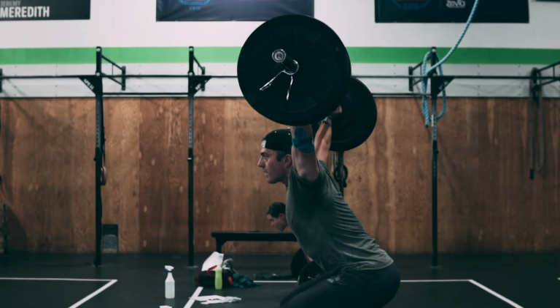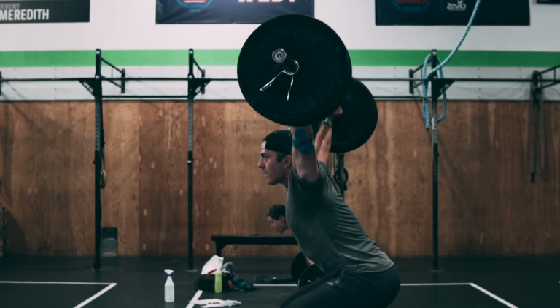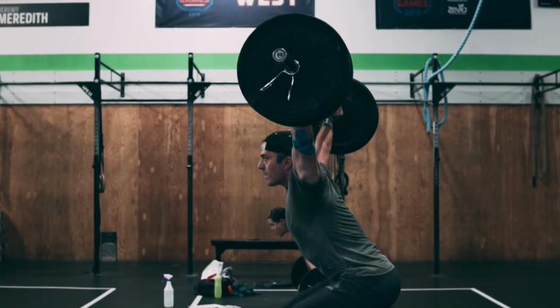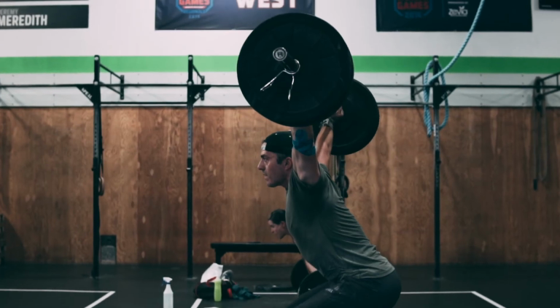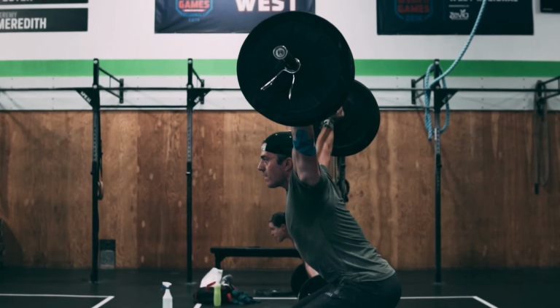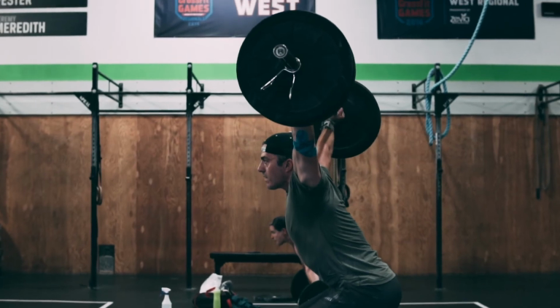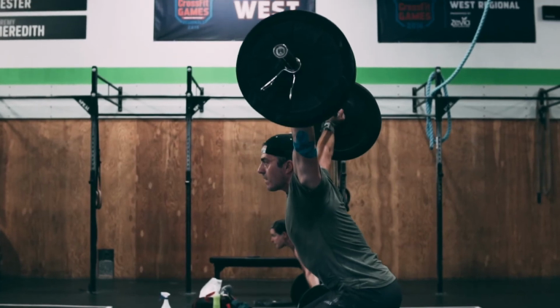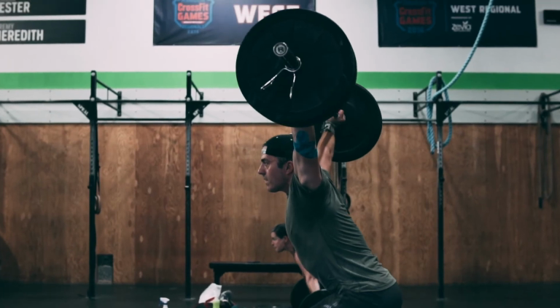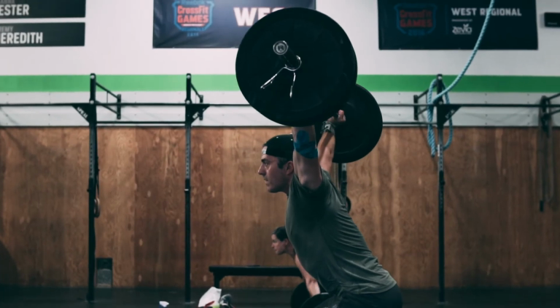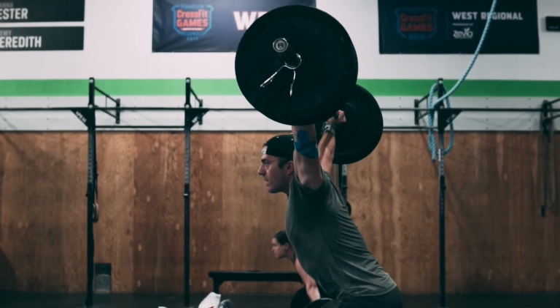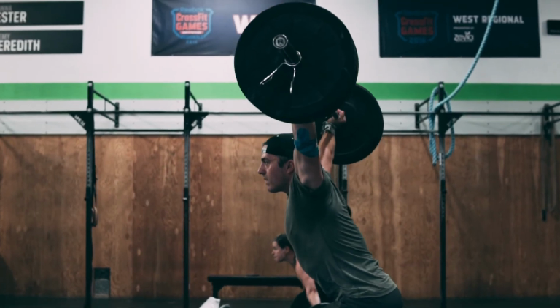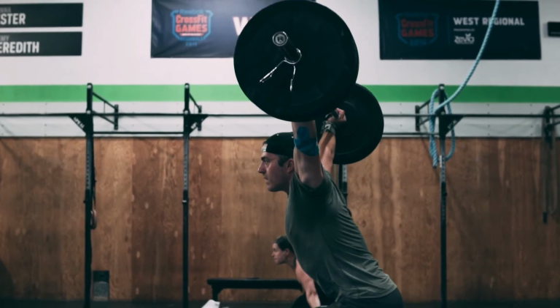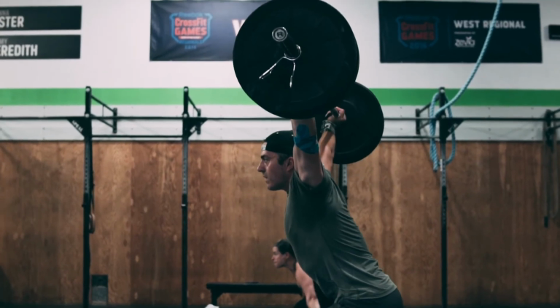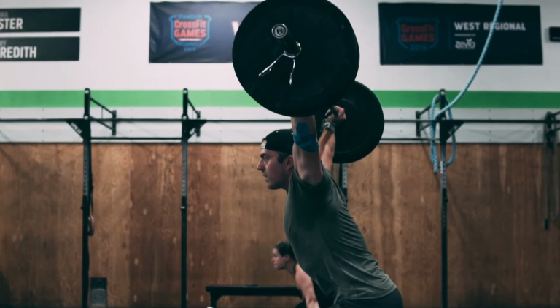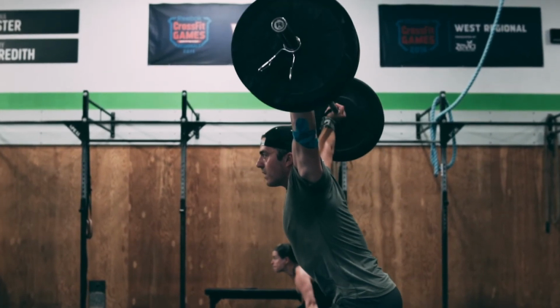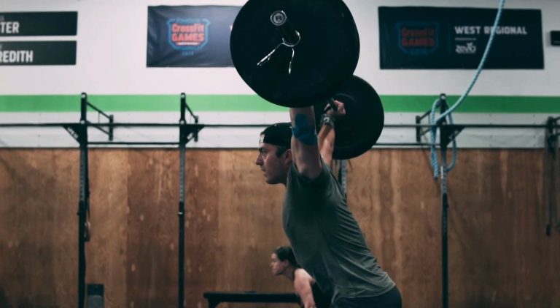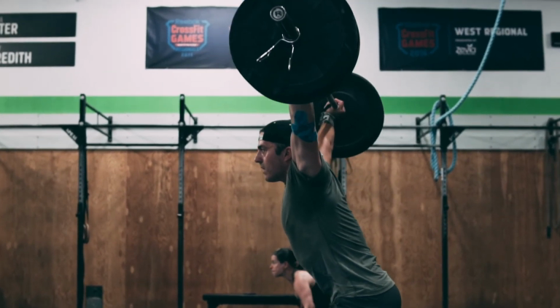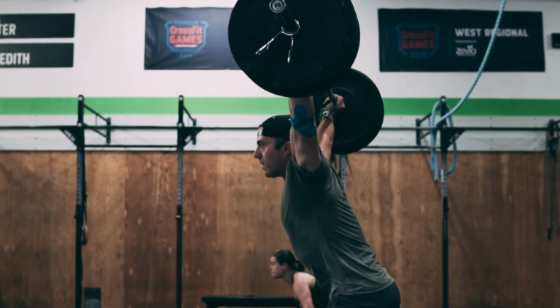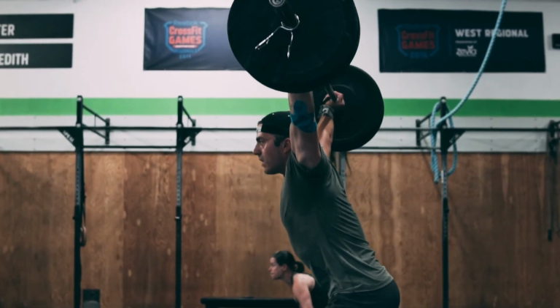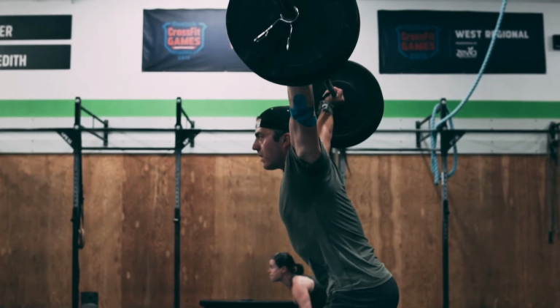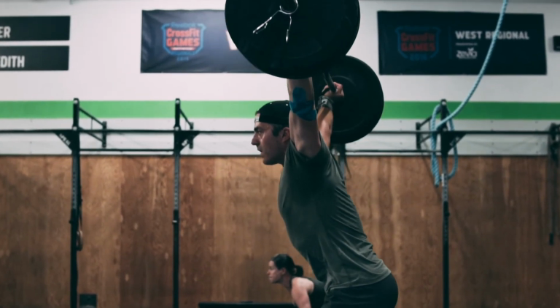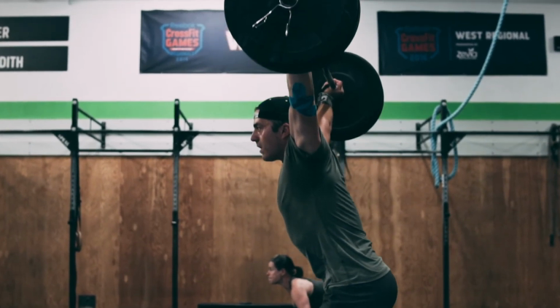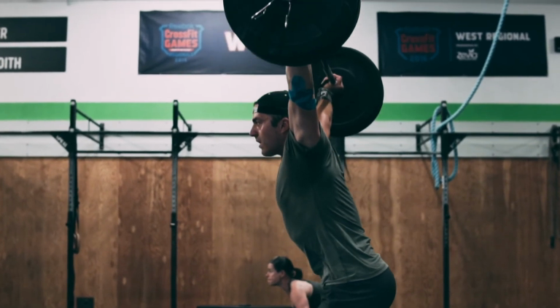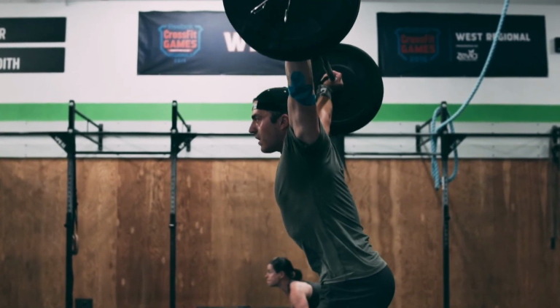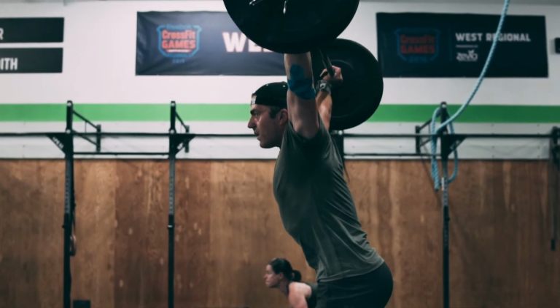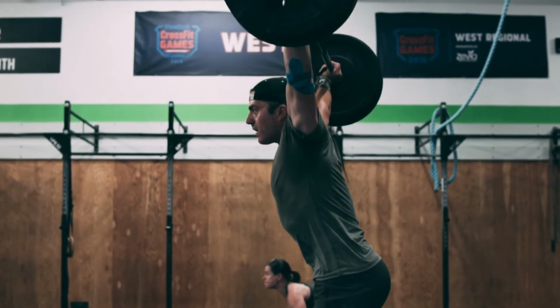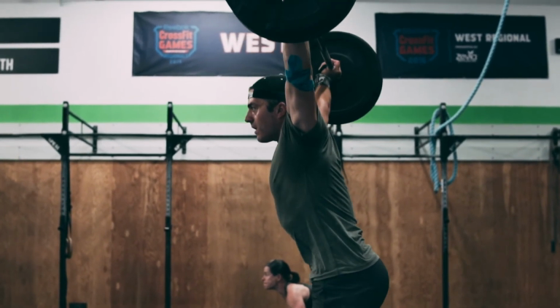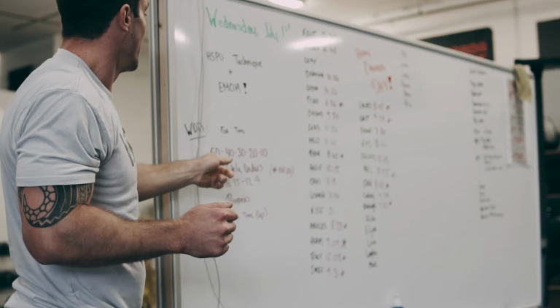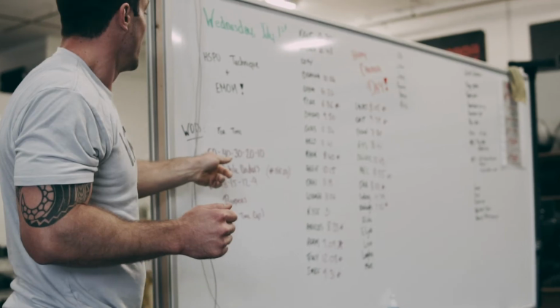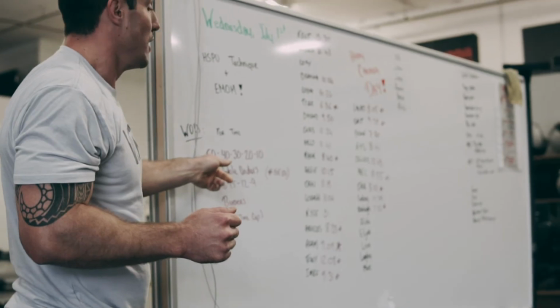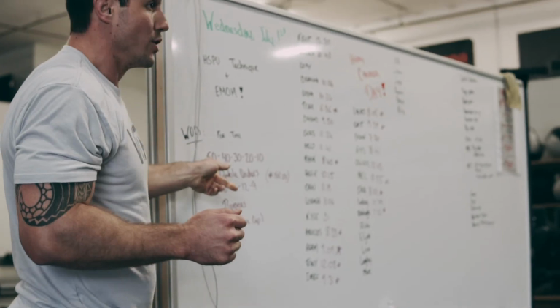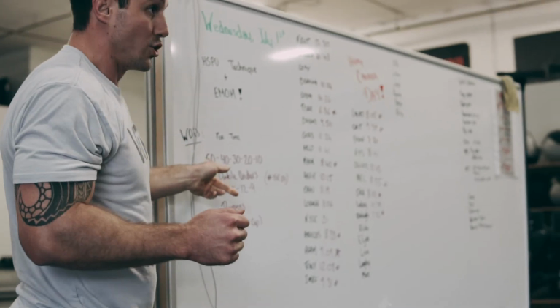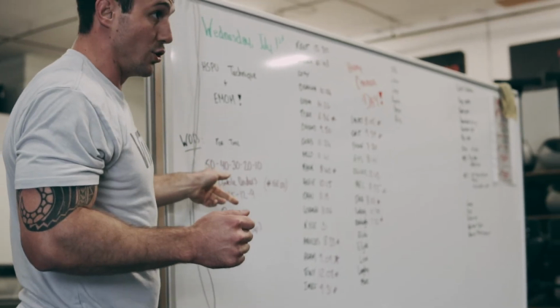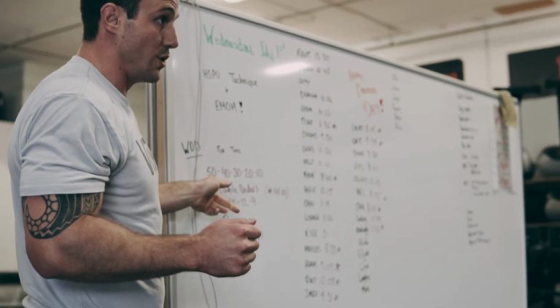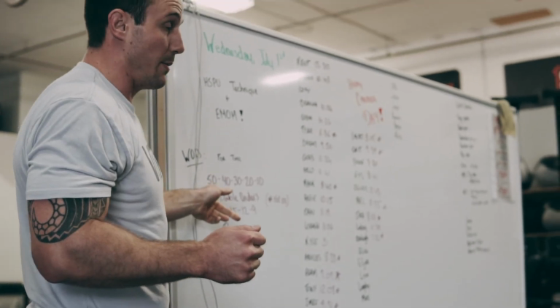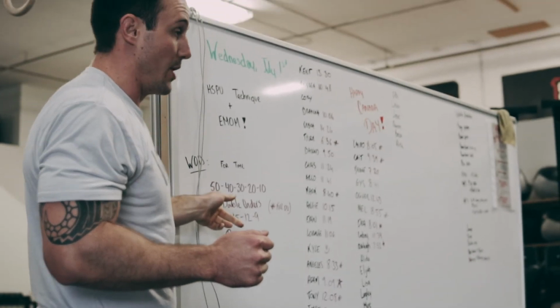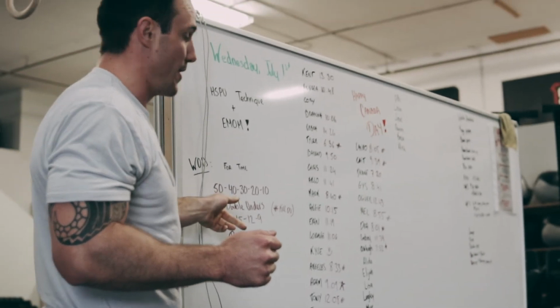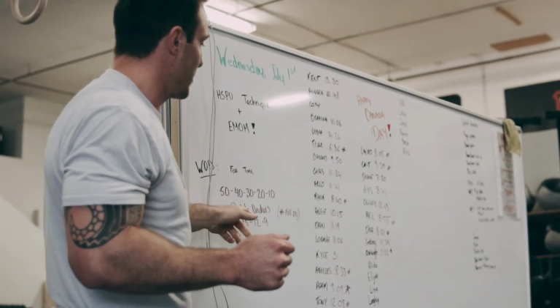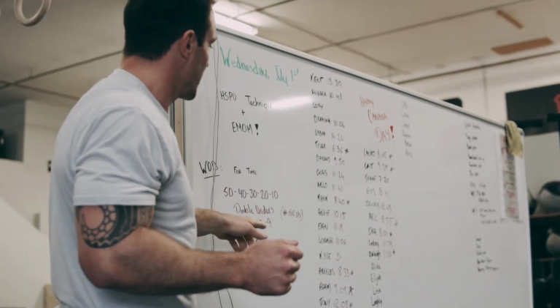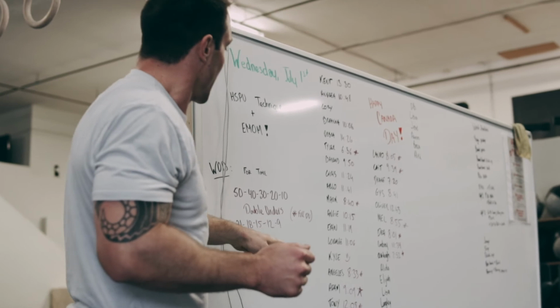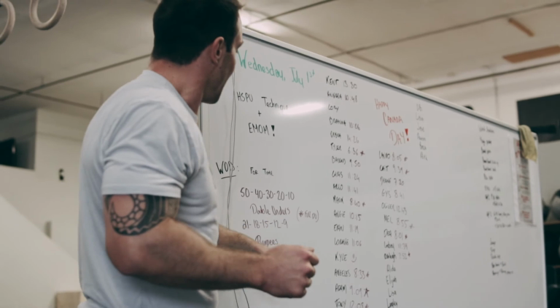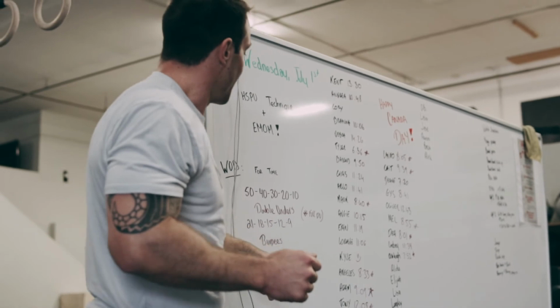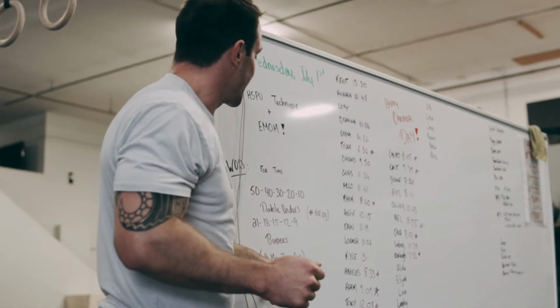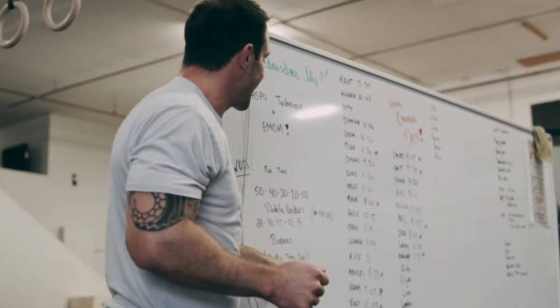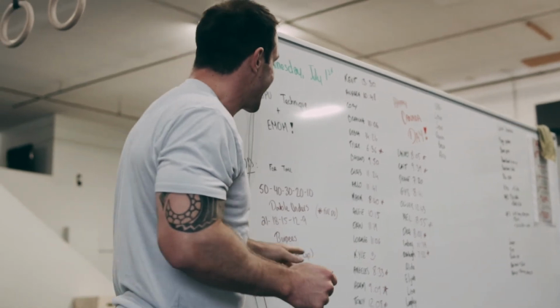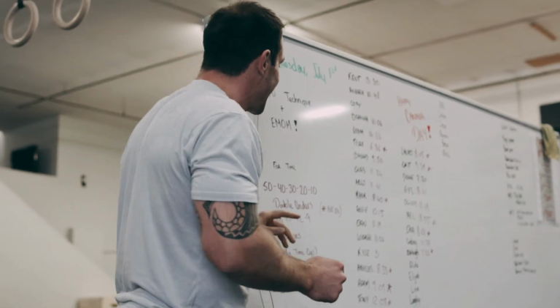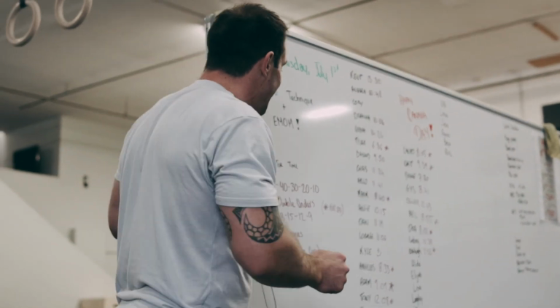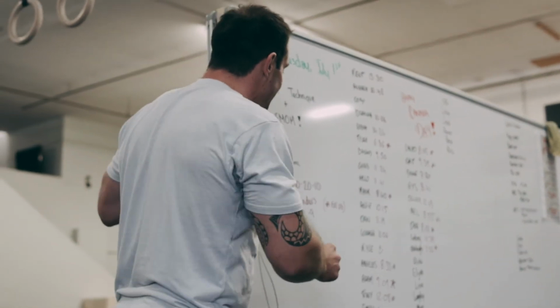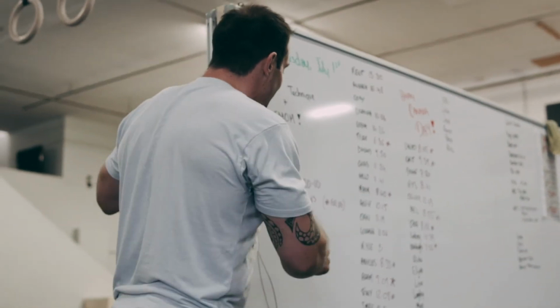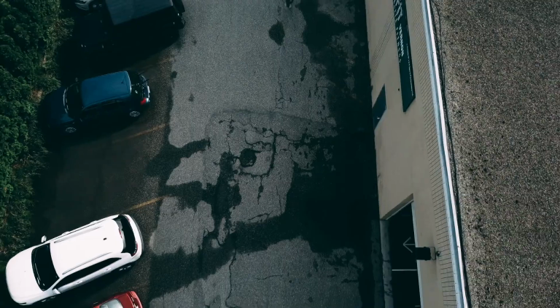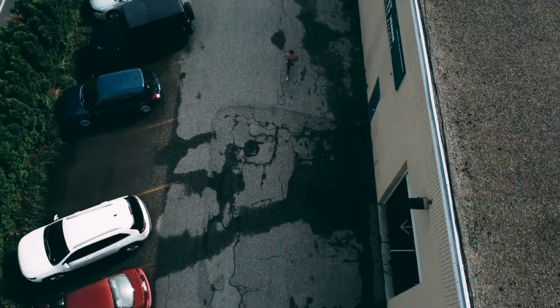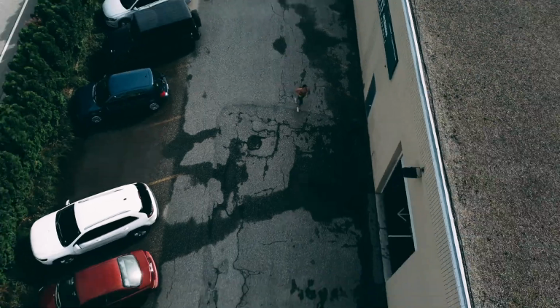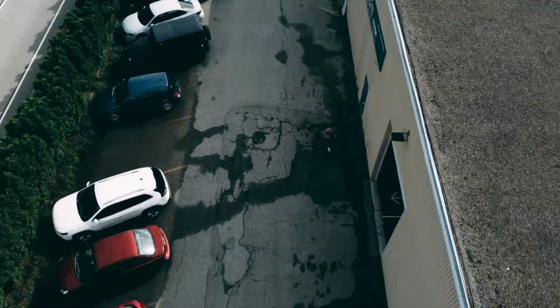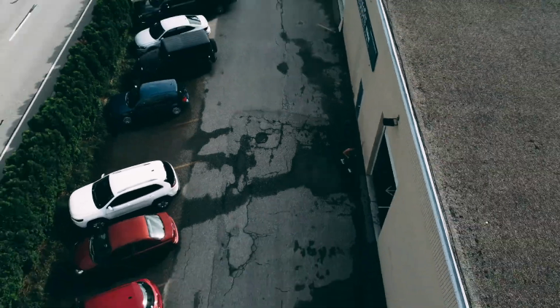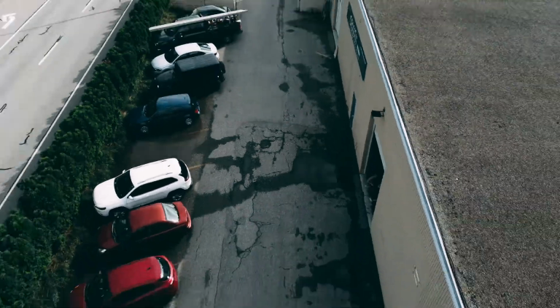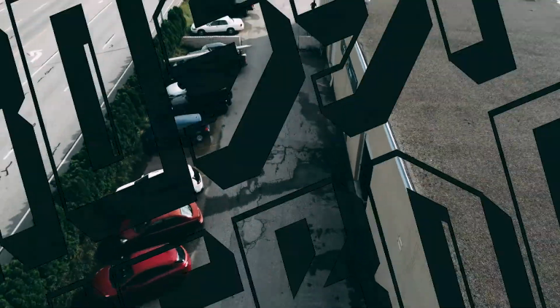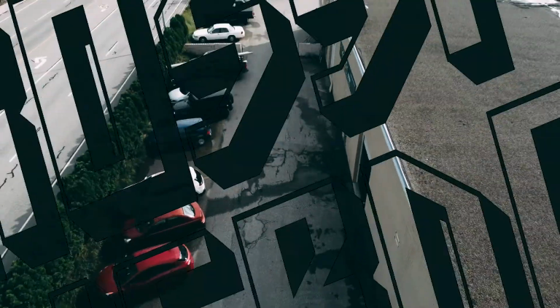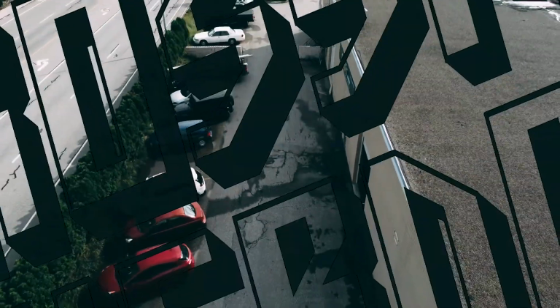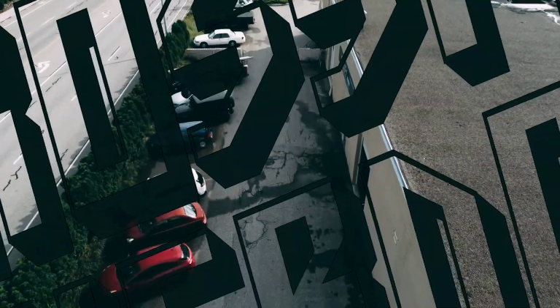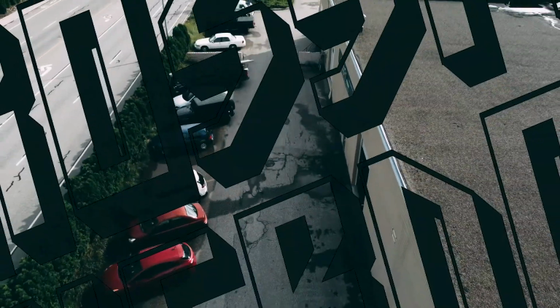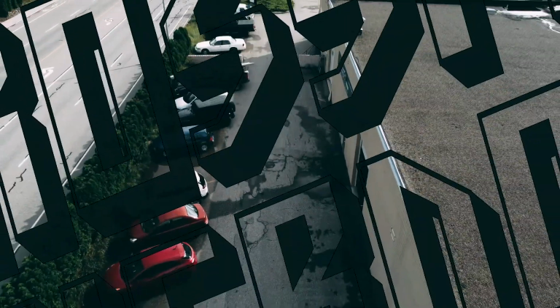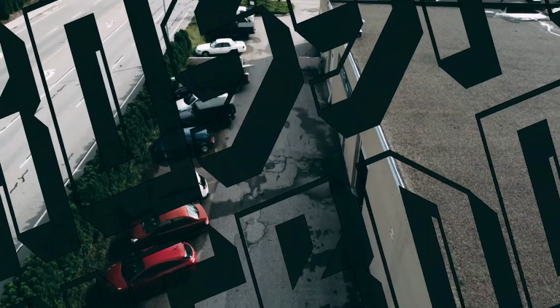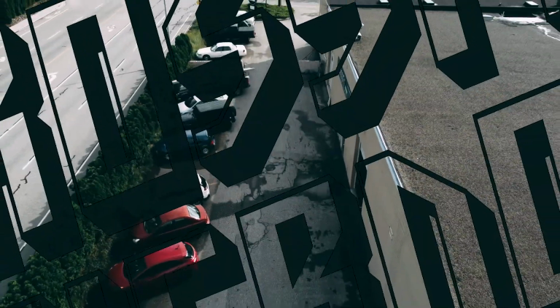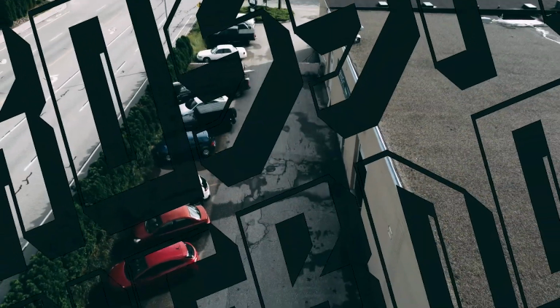For your double-unders, you guys can do double-unders. There's a 16-minute time cap on this workout.